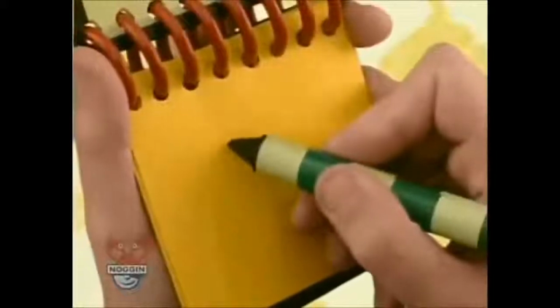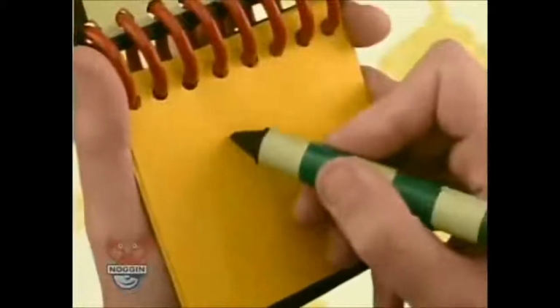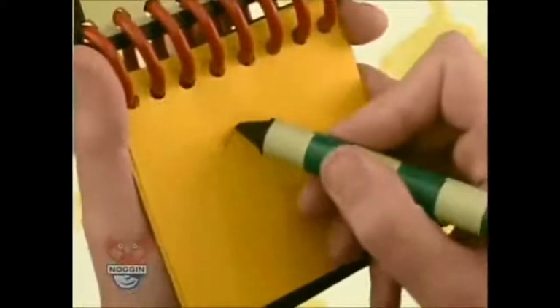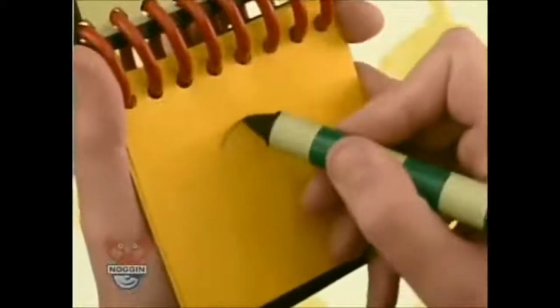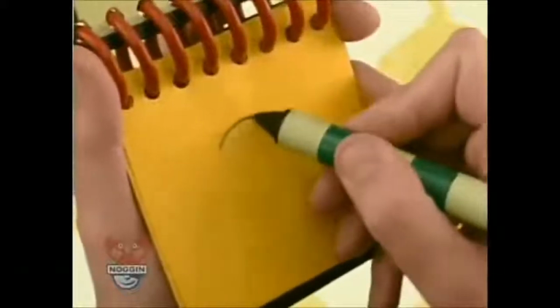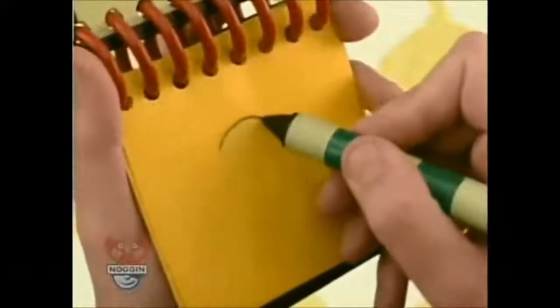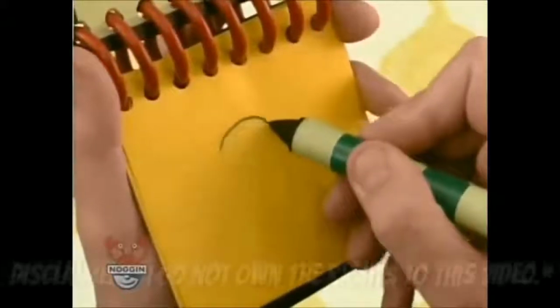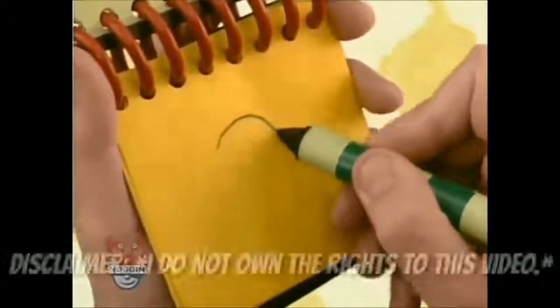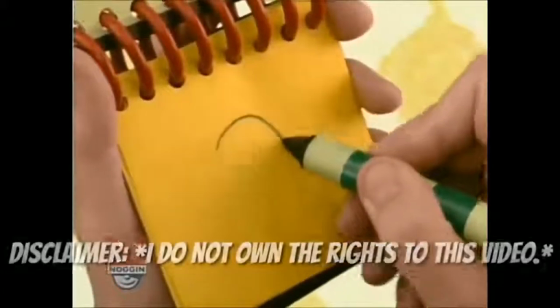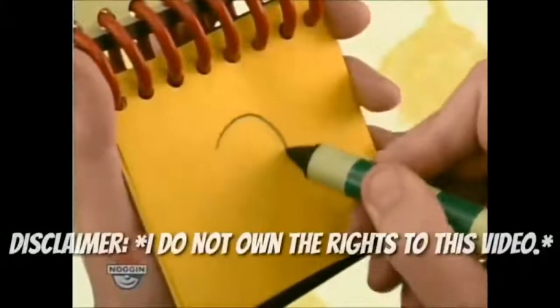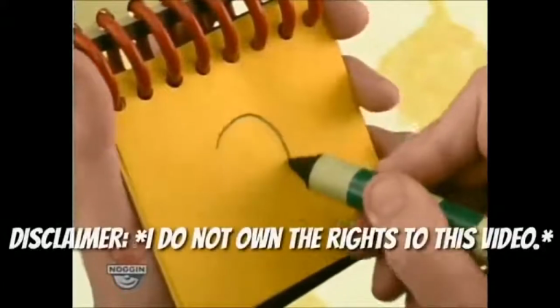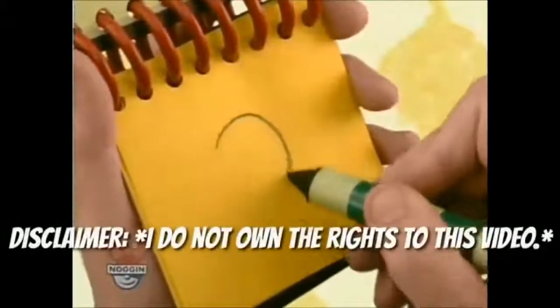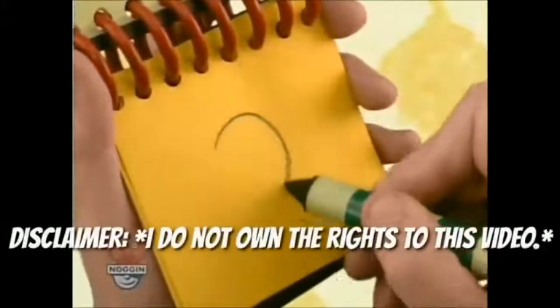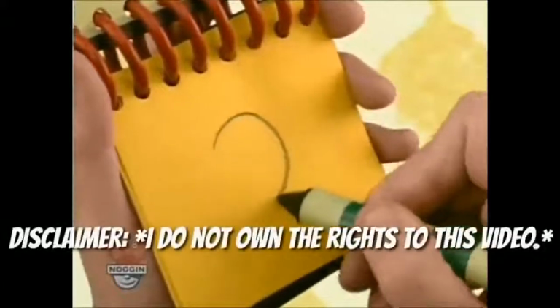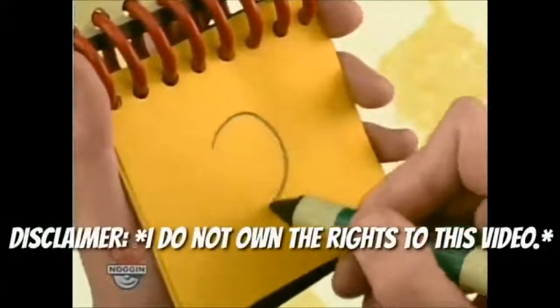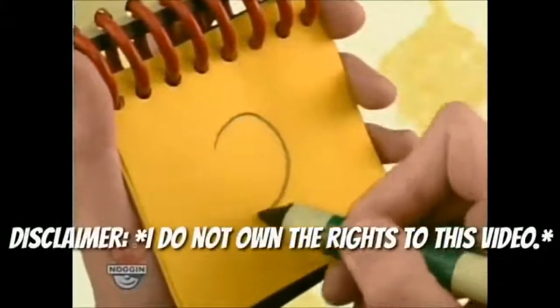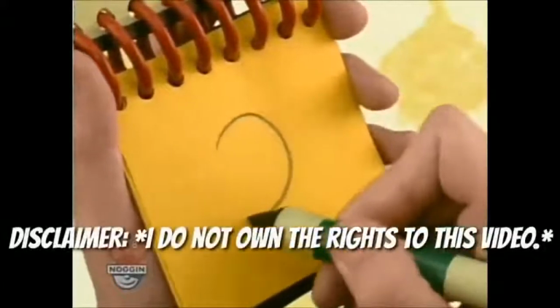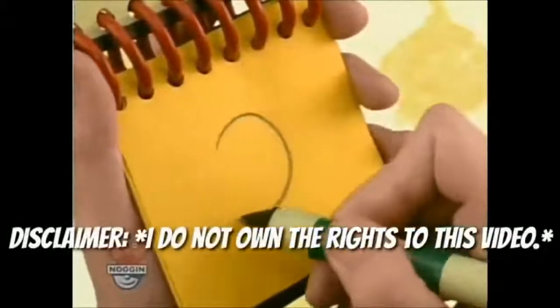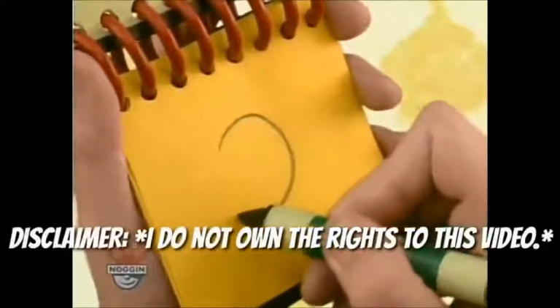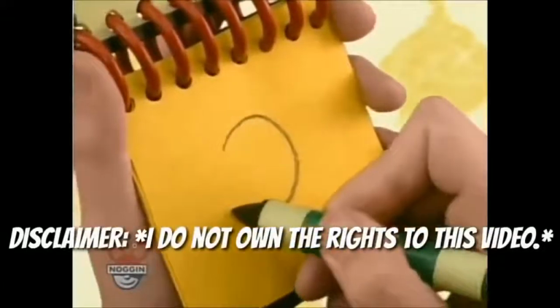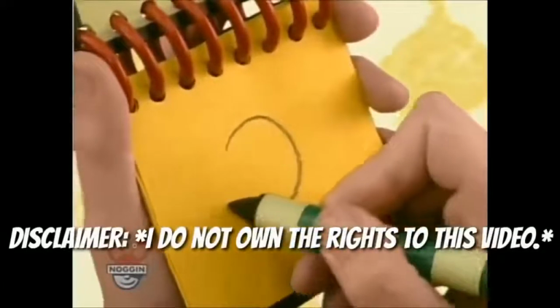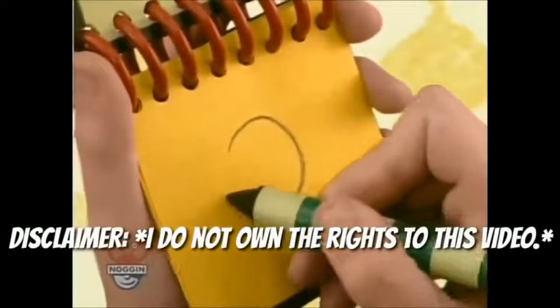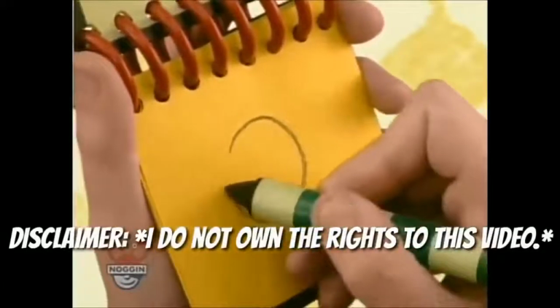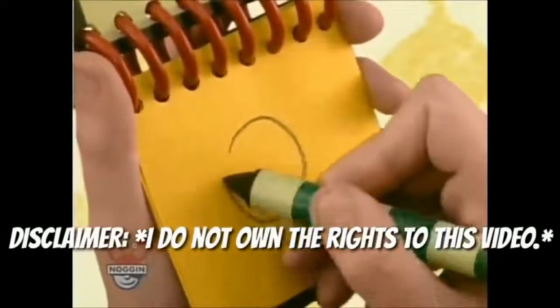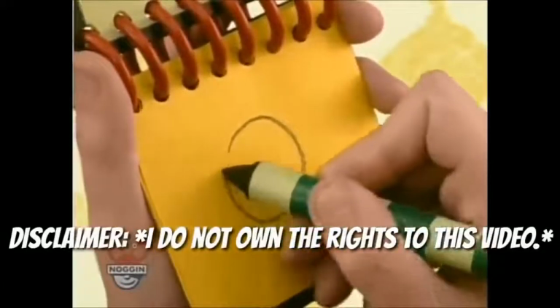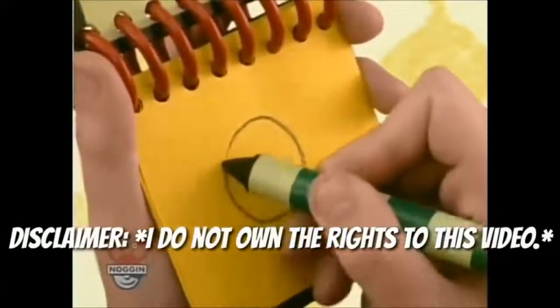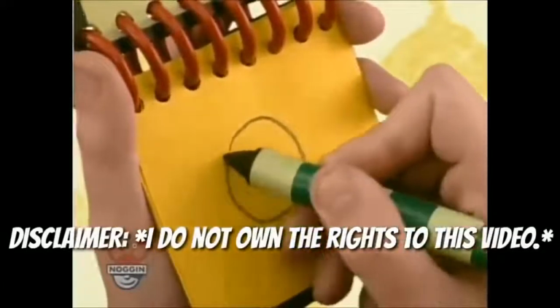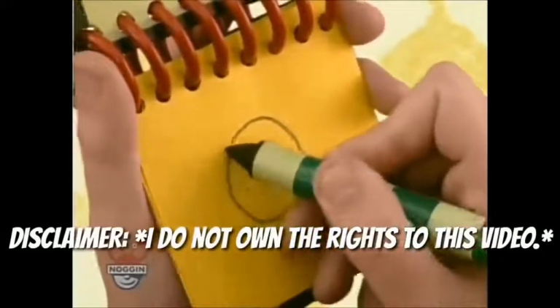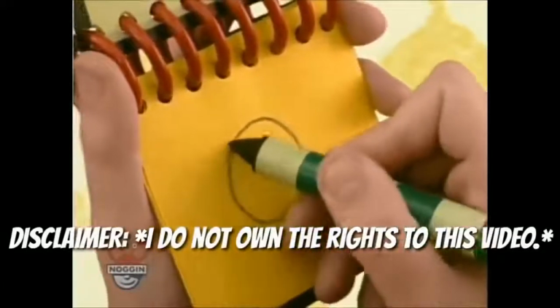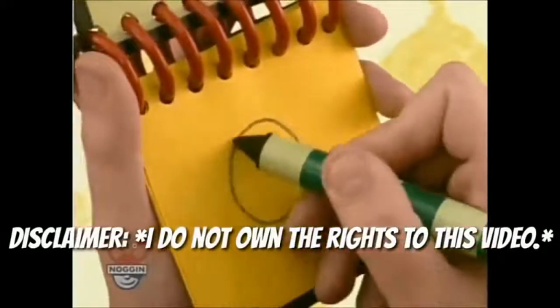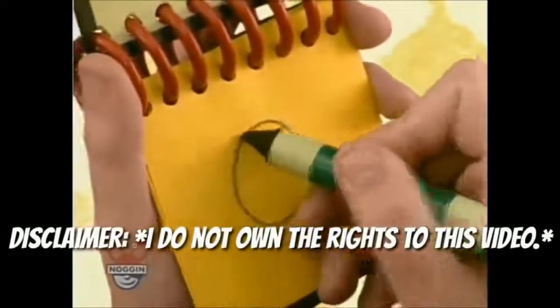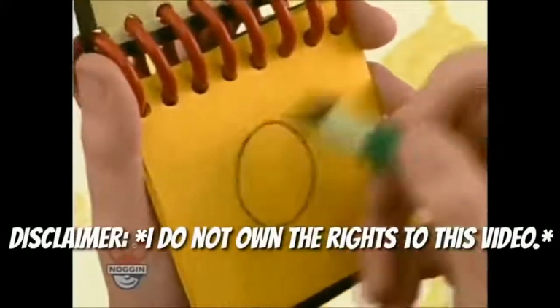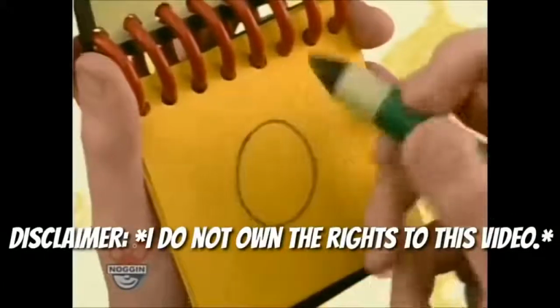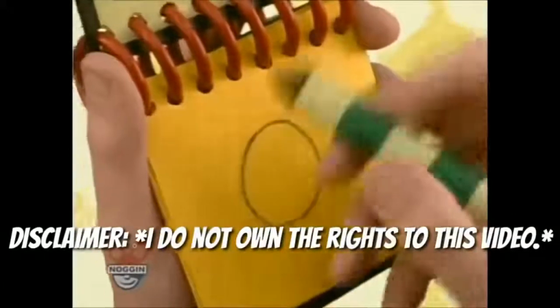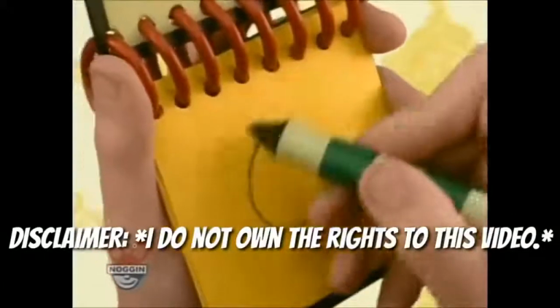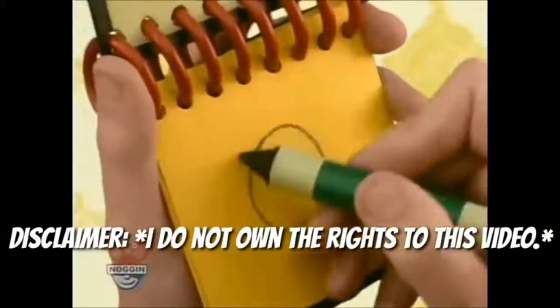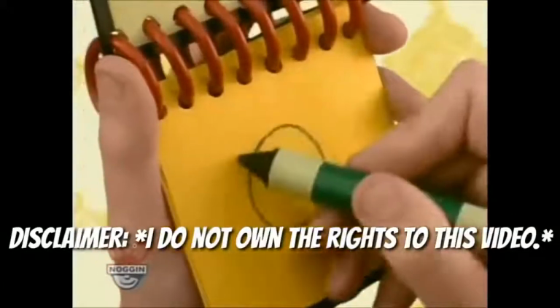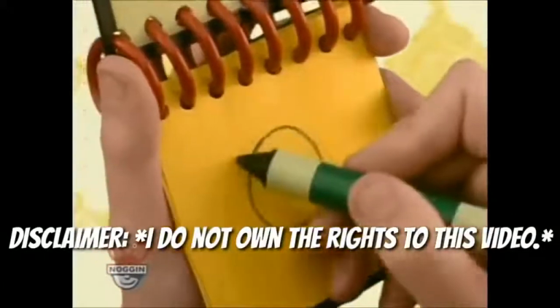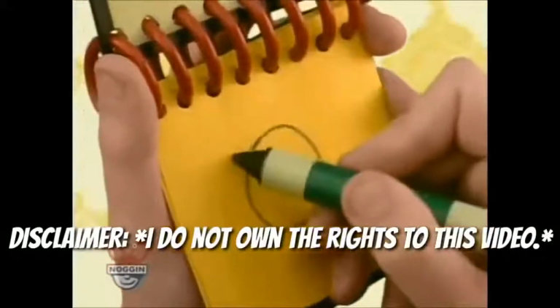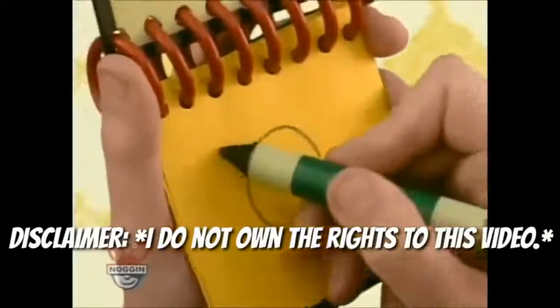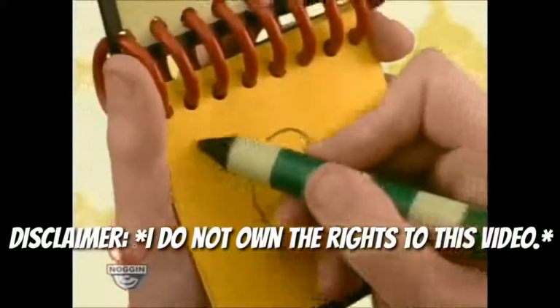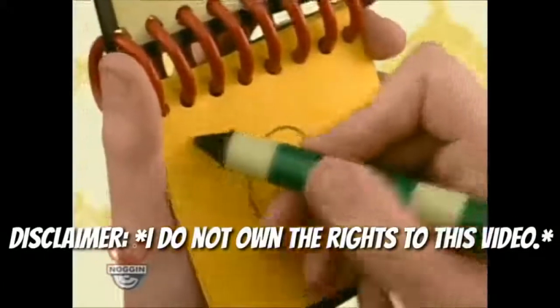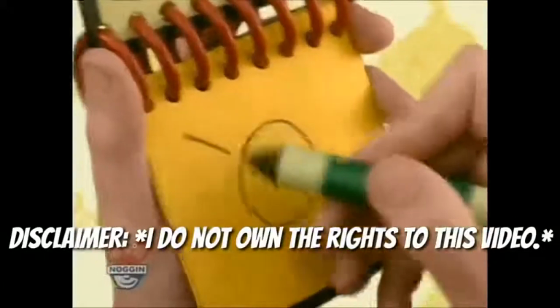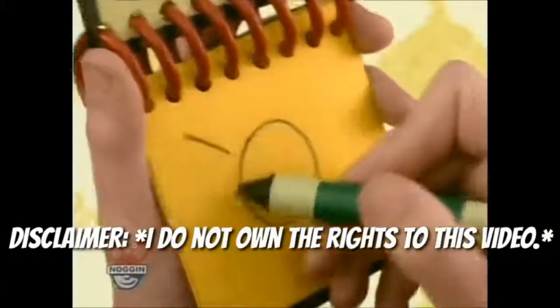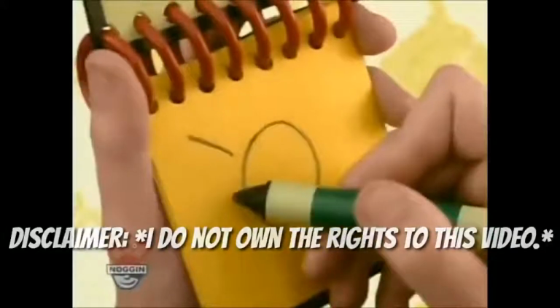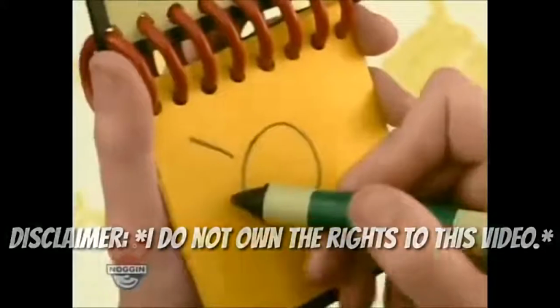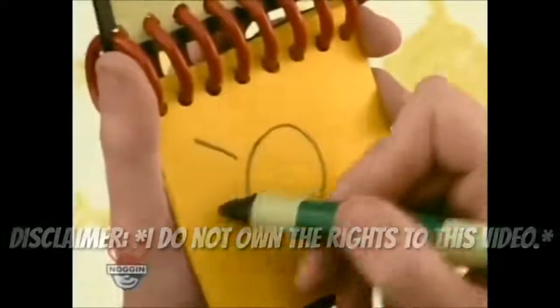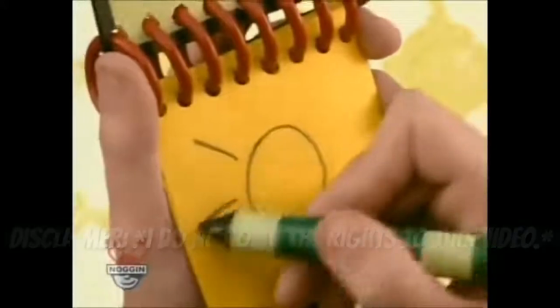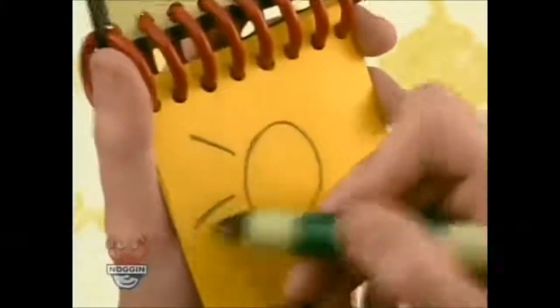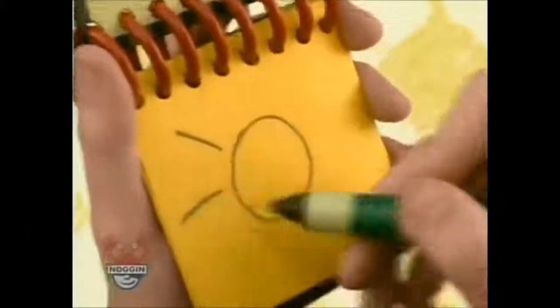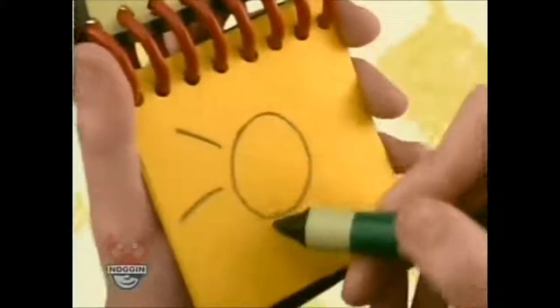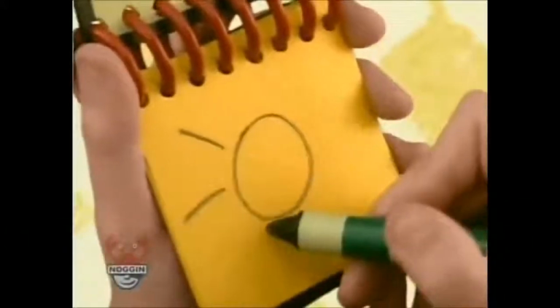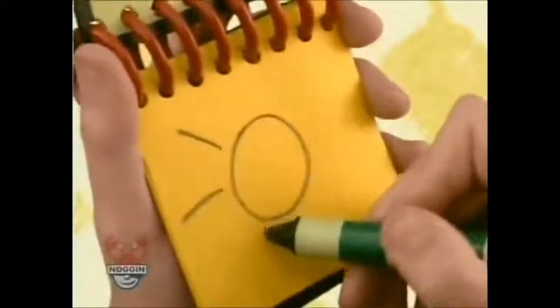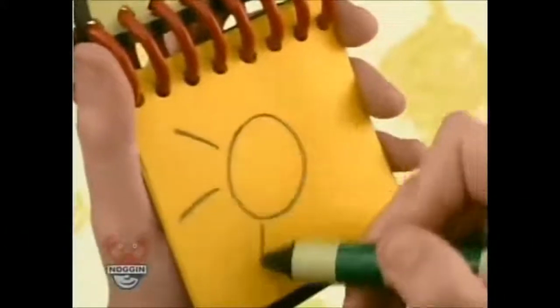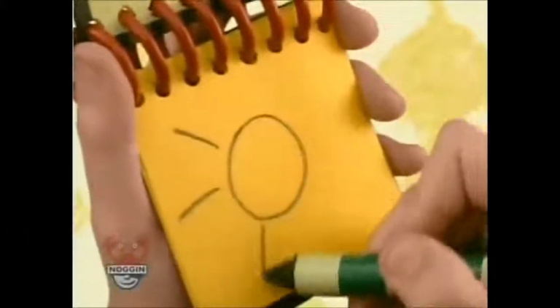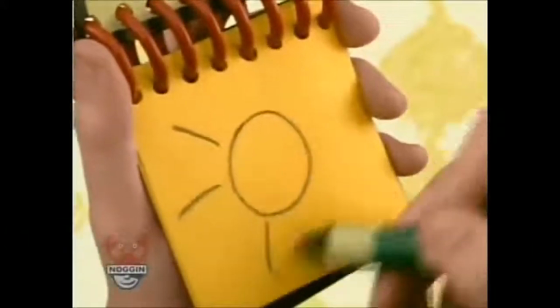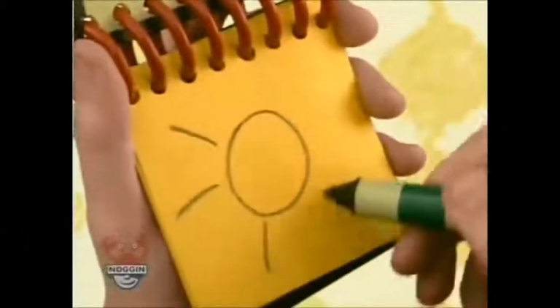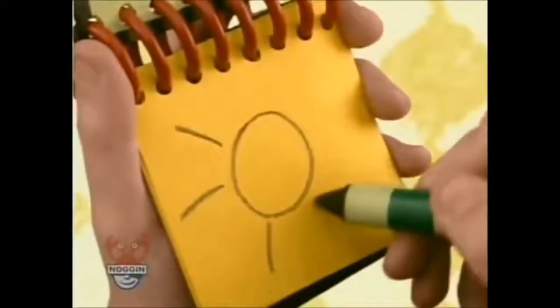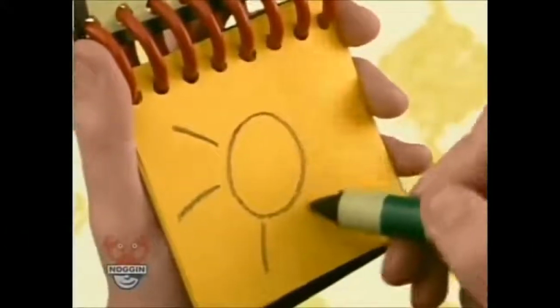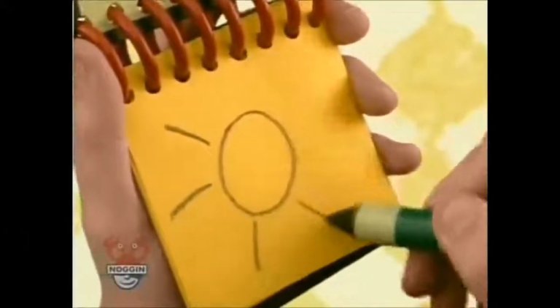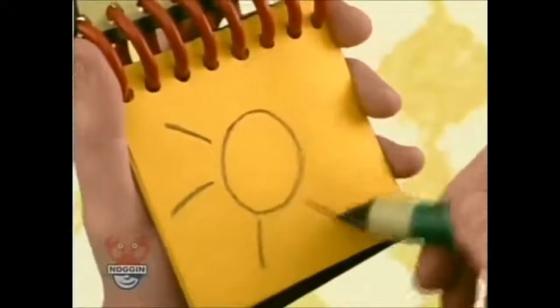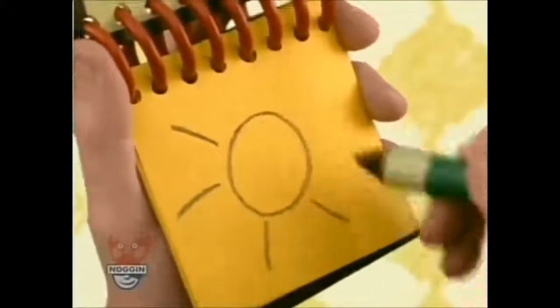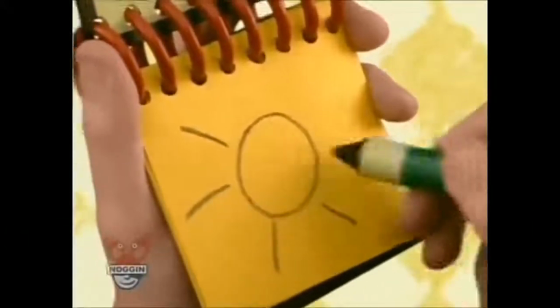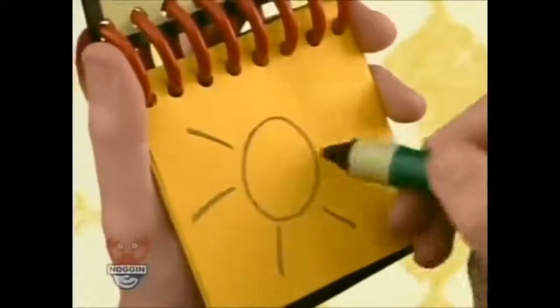We start with a circle, and then little lines that go out like this for the sun's rays.